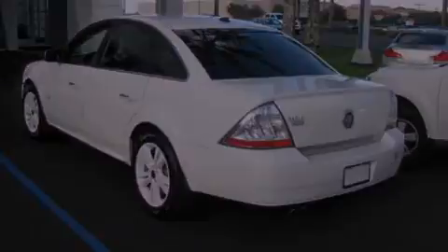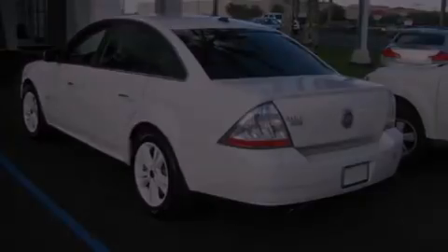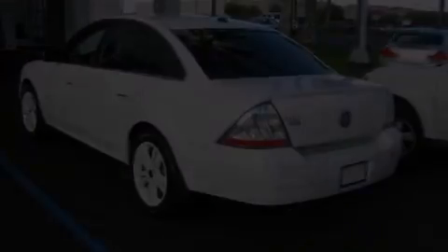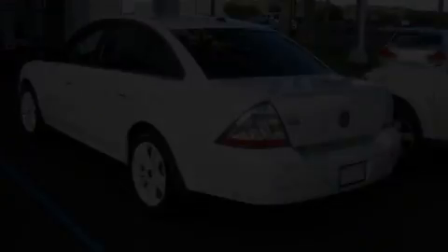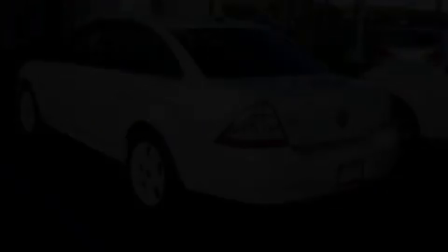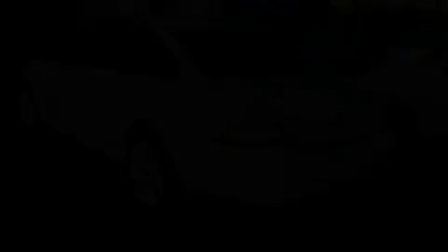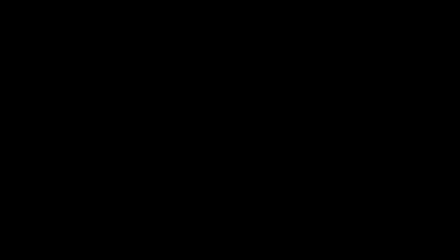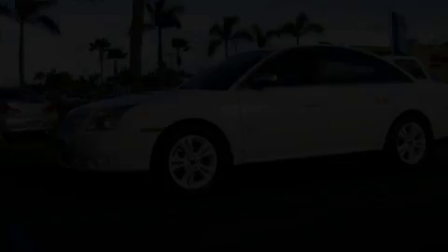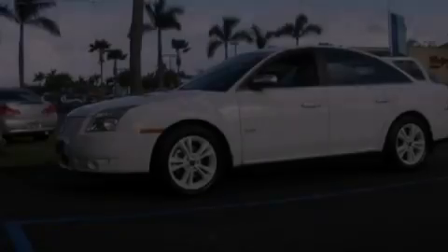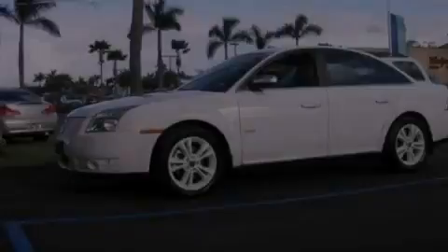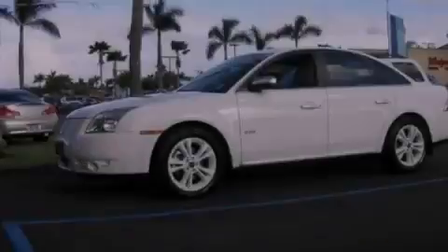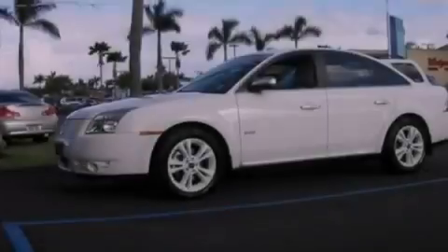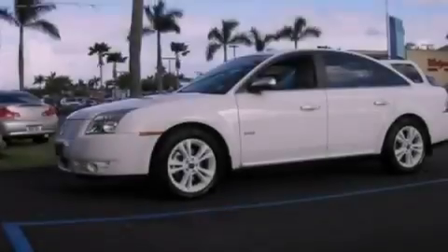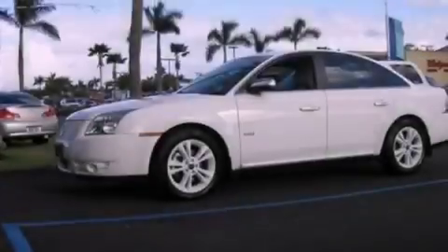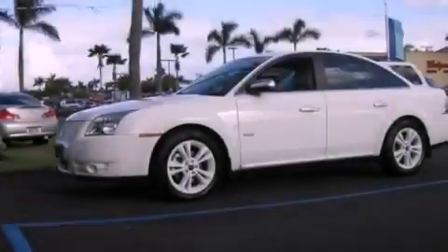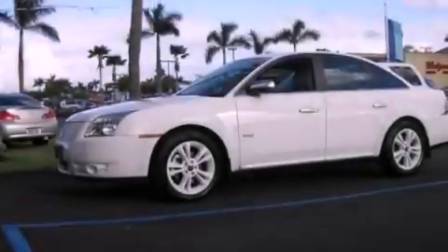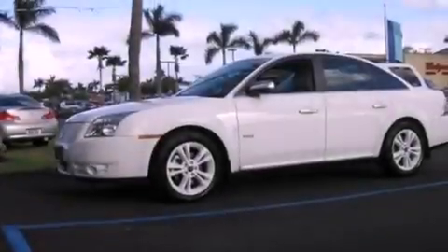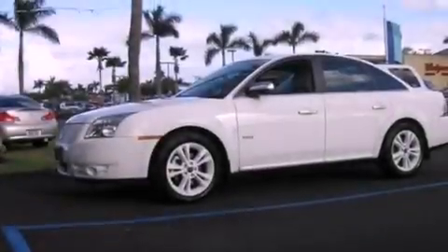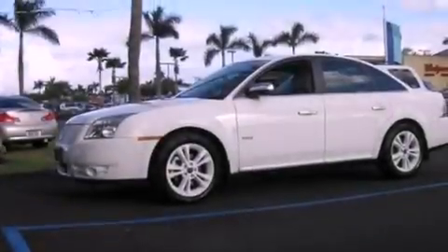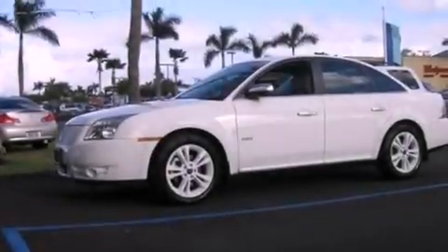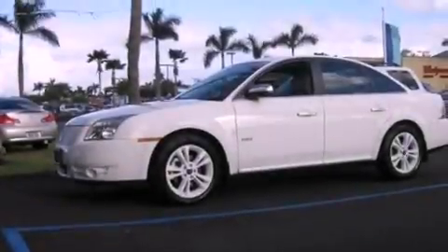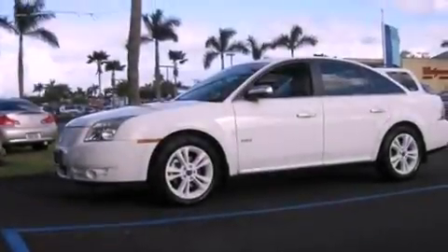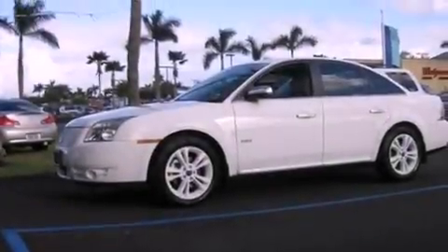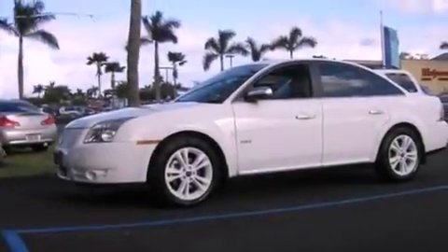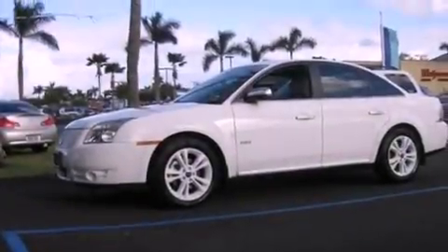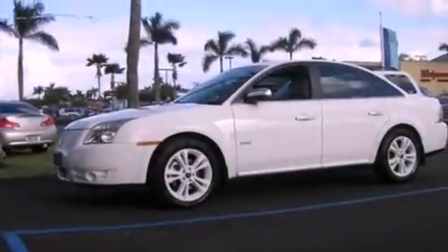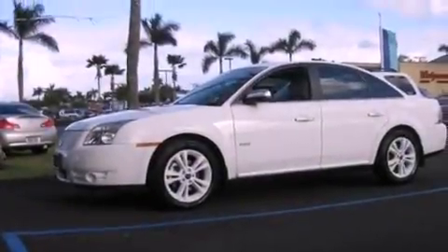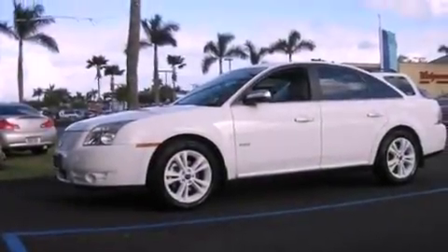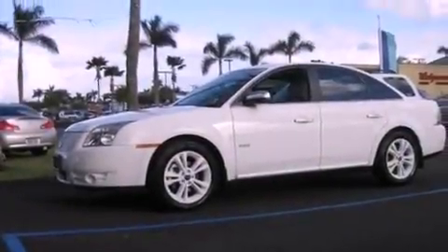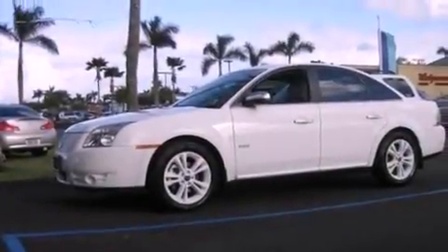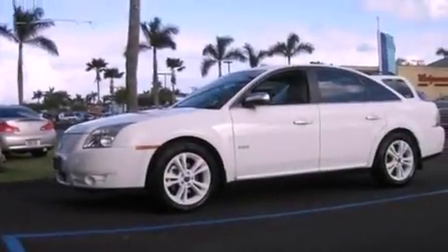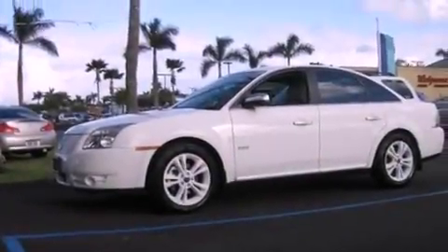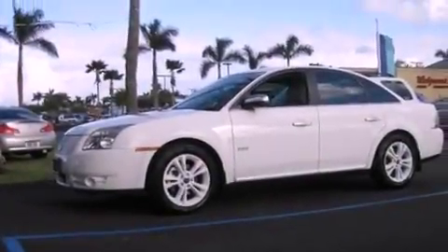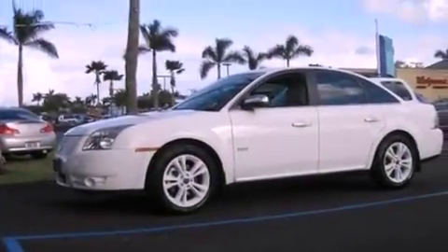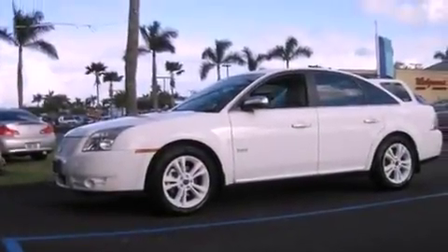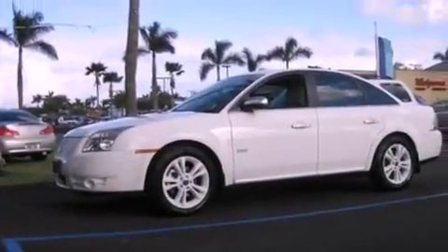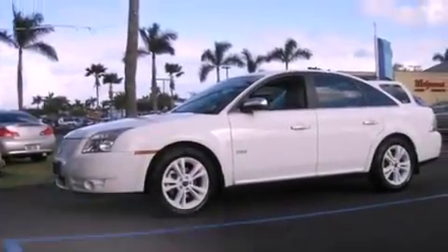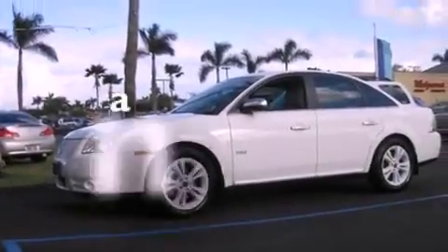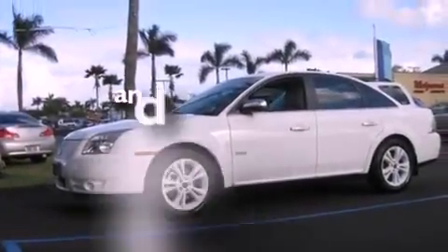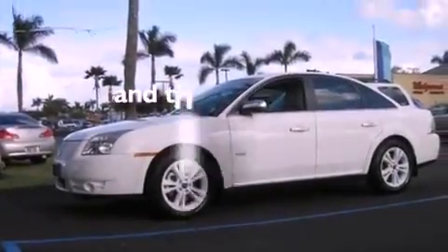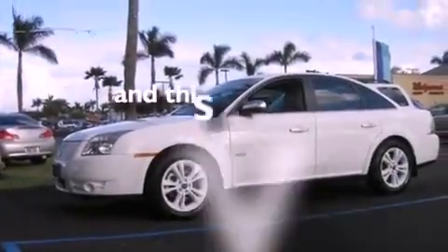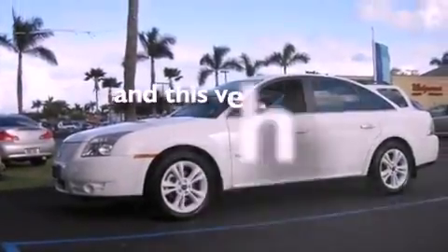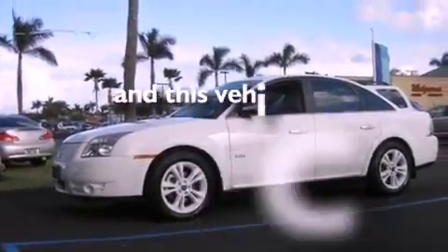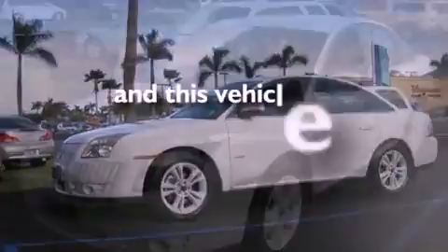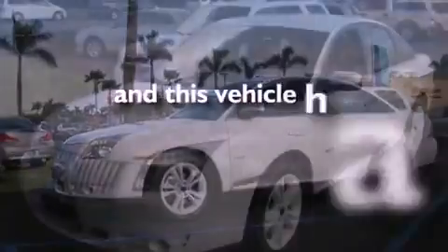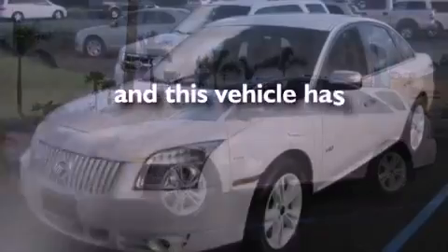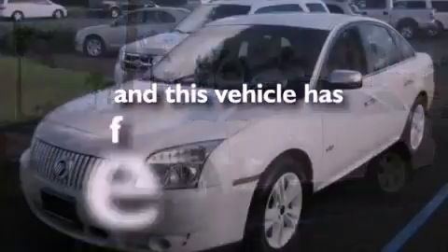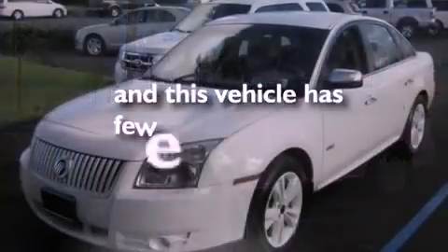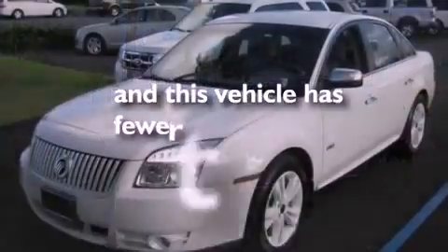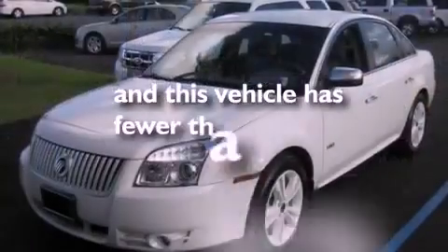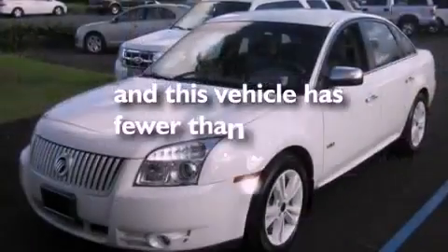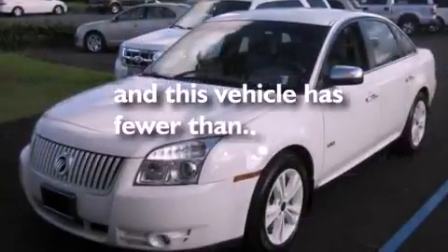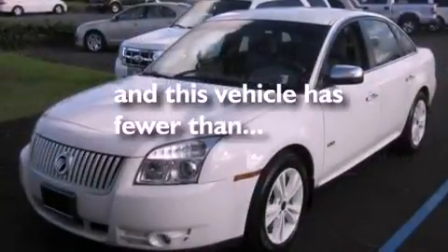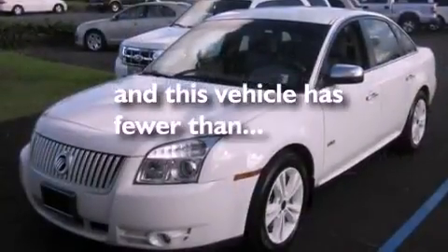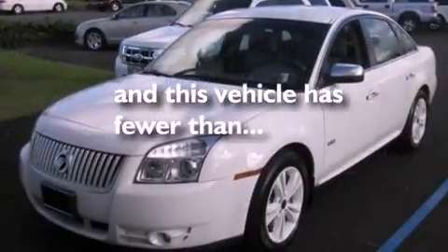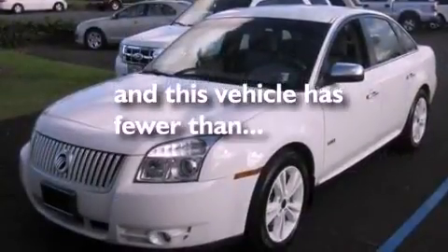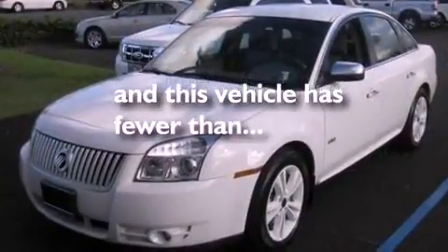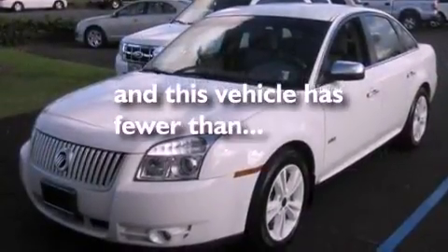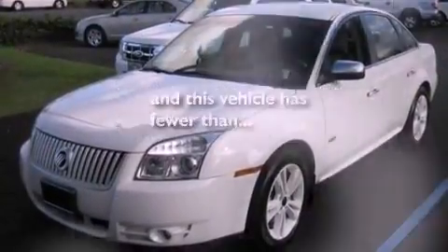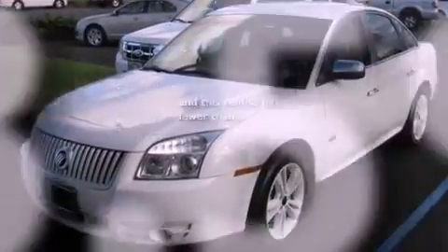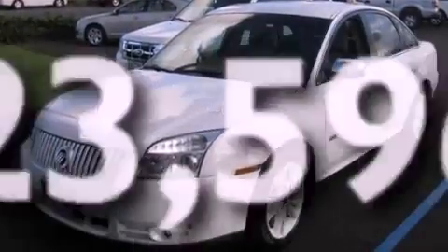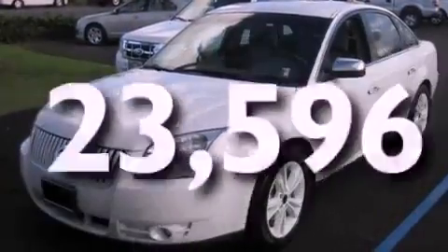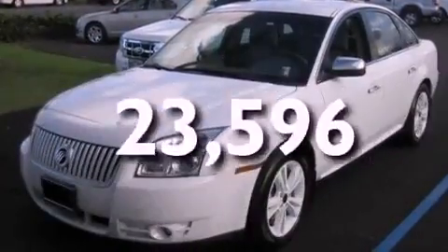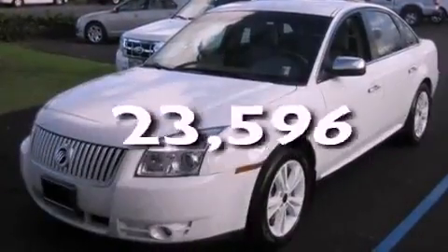Prime fog lights, traction control, air conditioning, and this vehicle has fewer than 24,000 miles on the odometer.